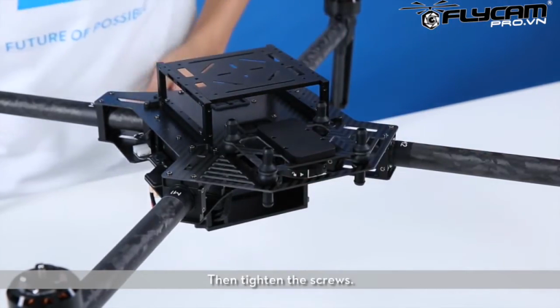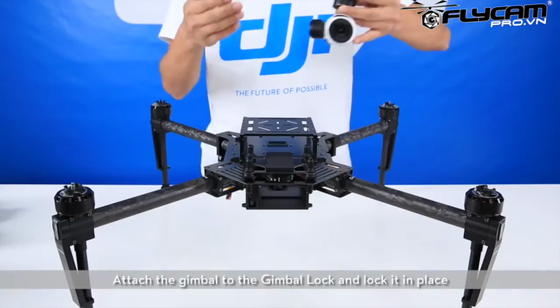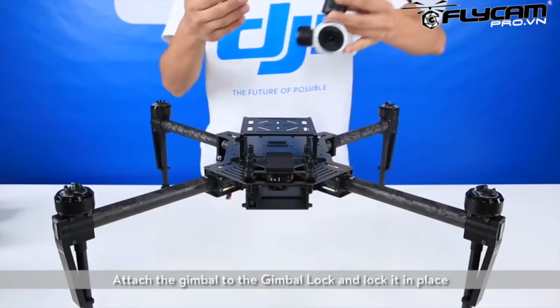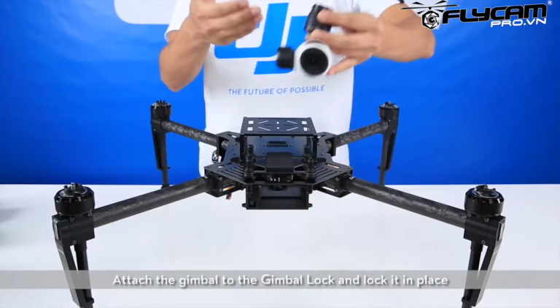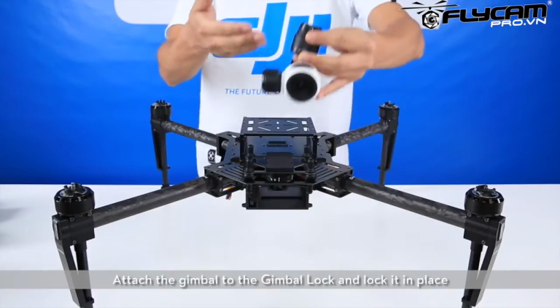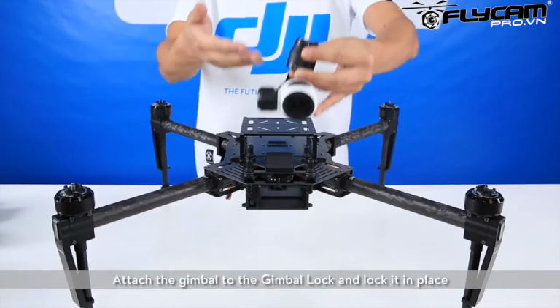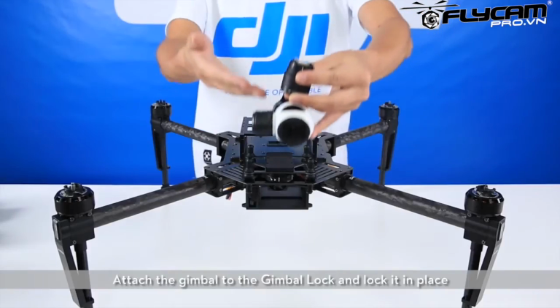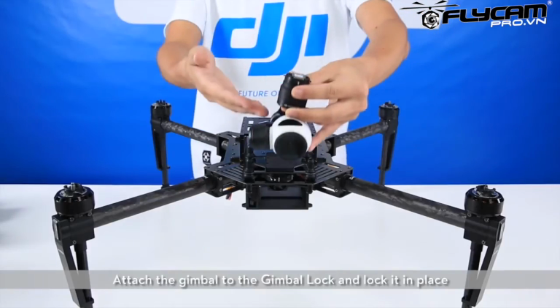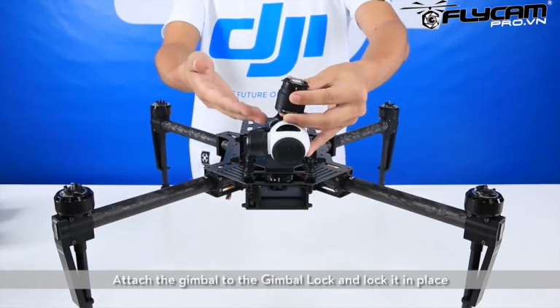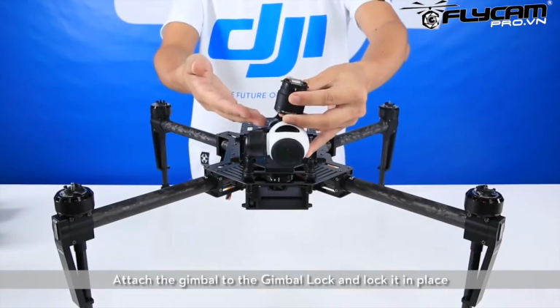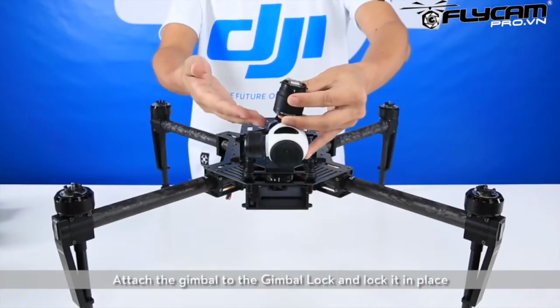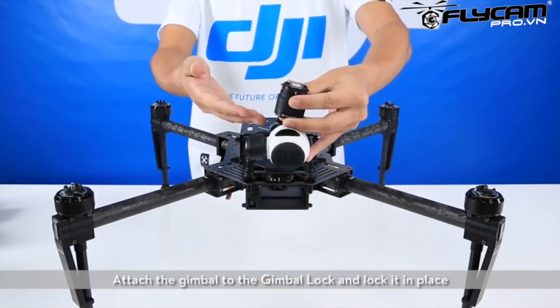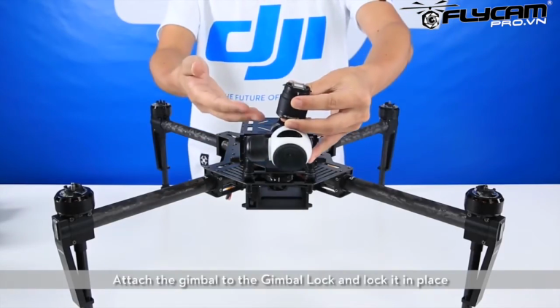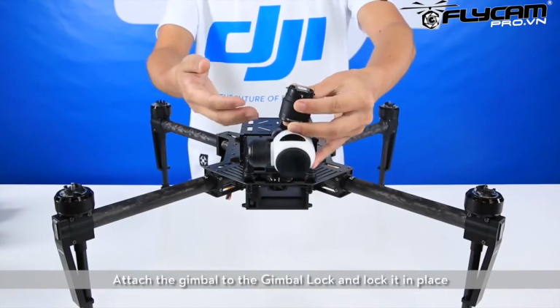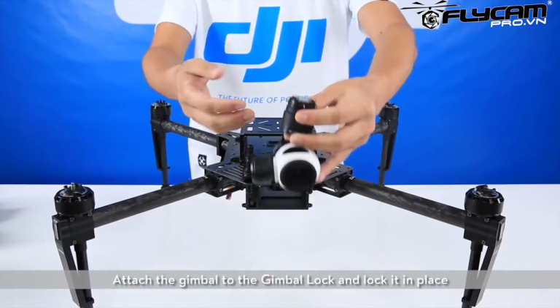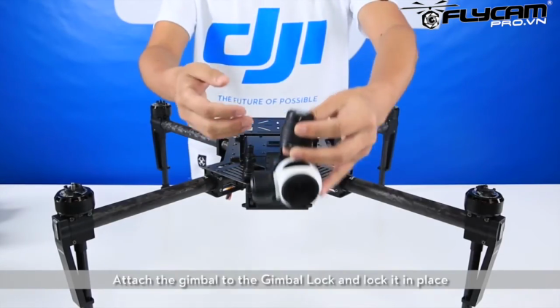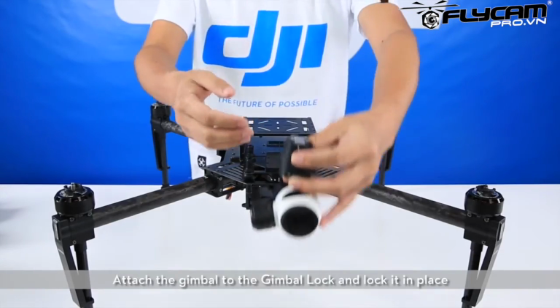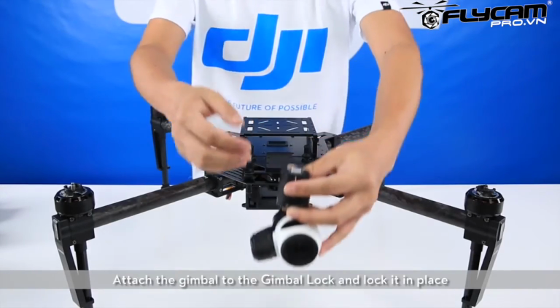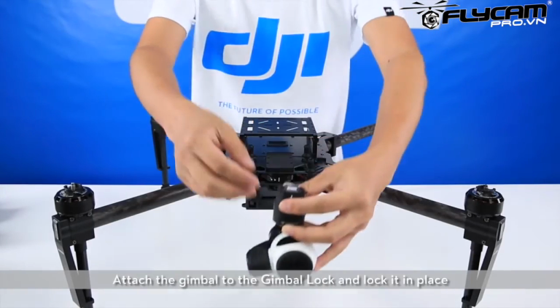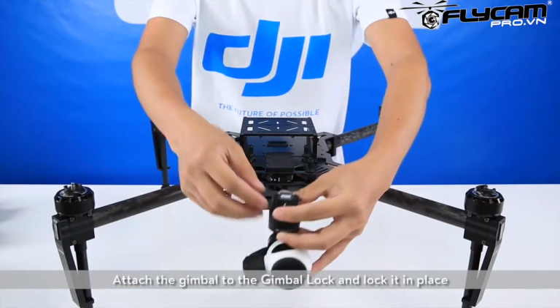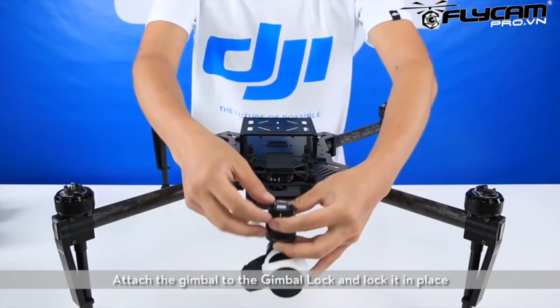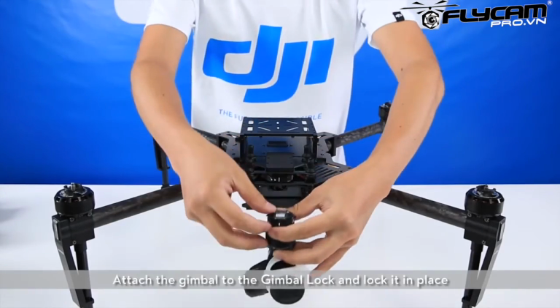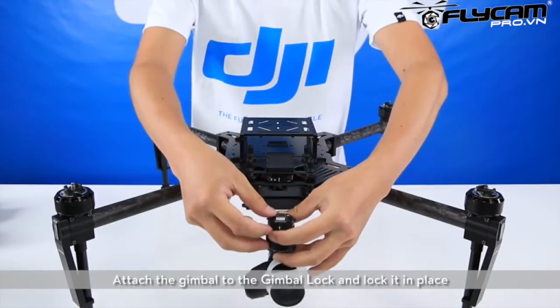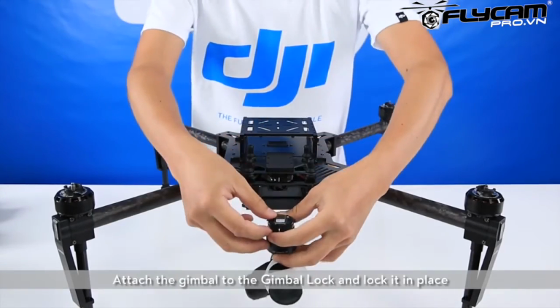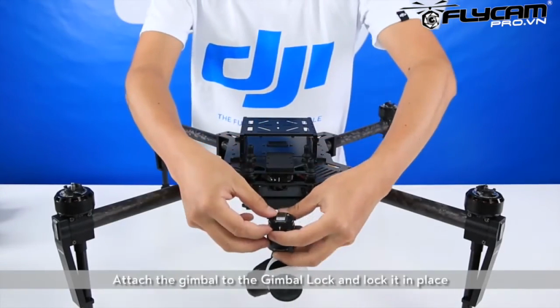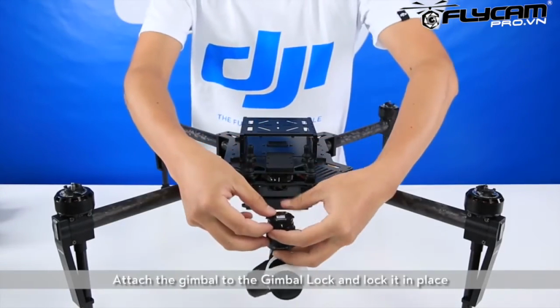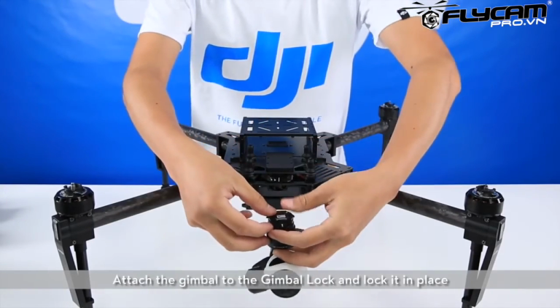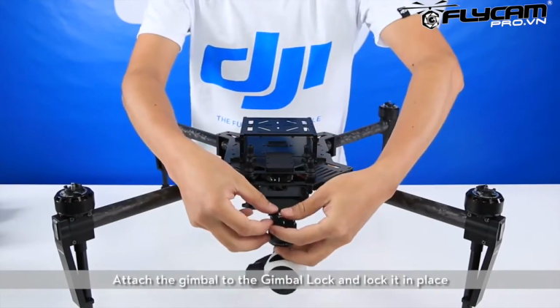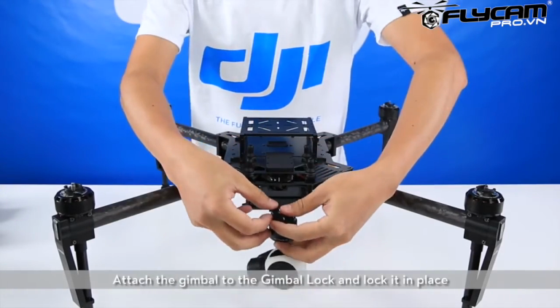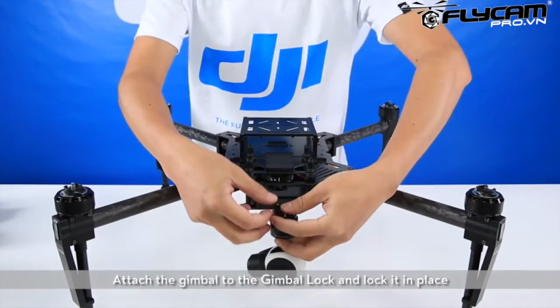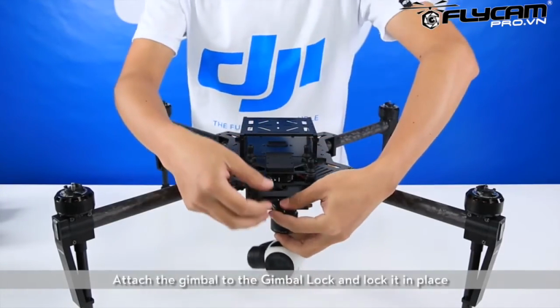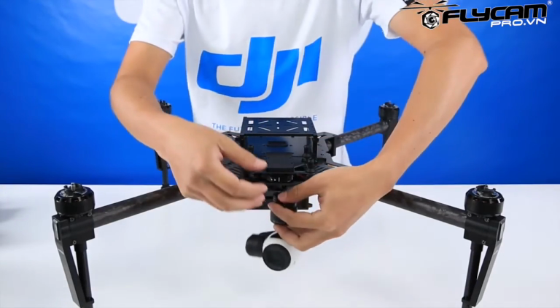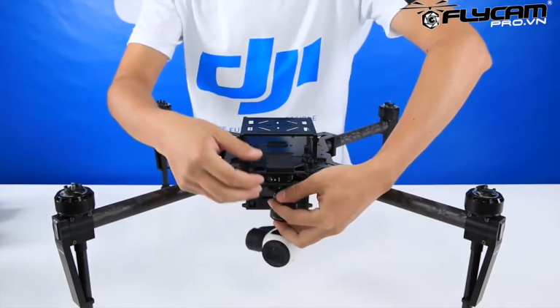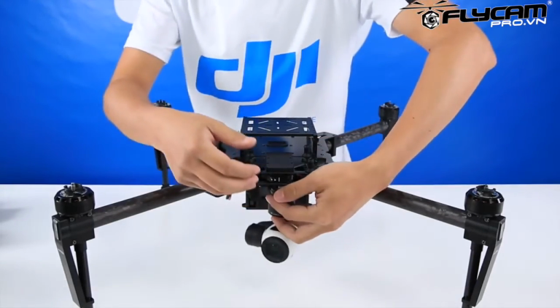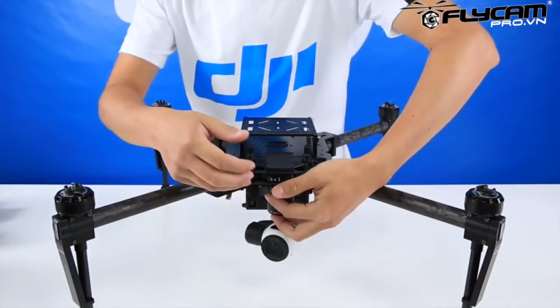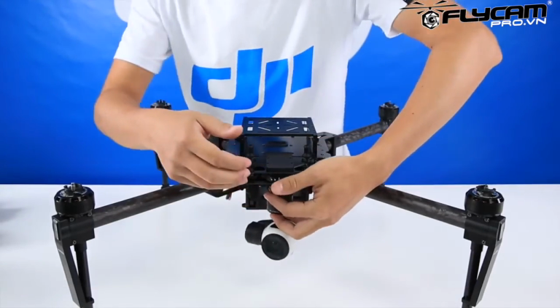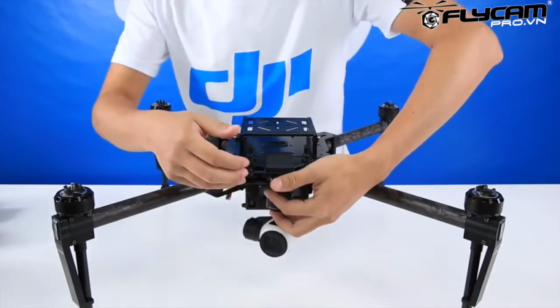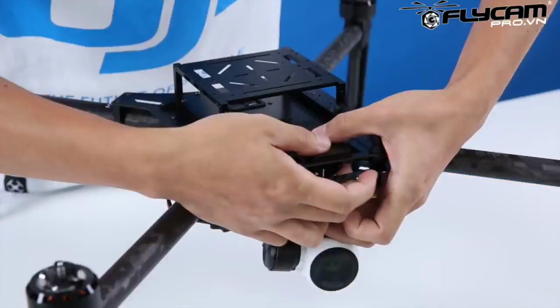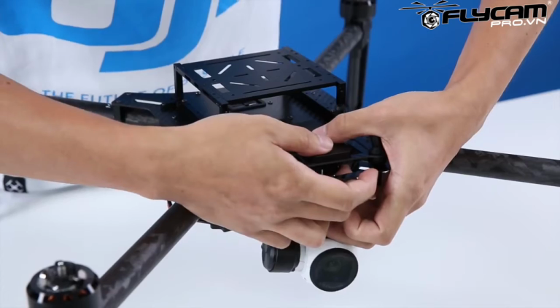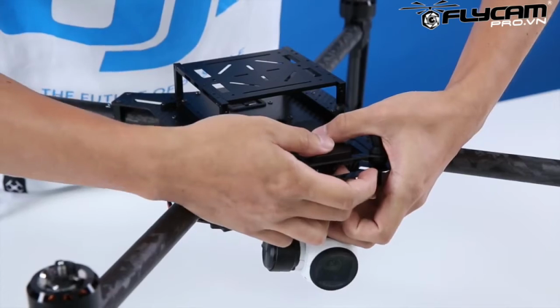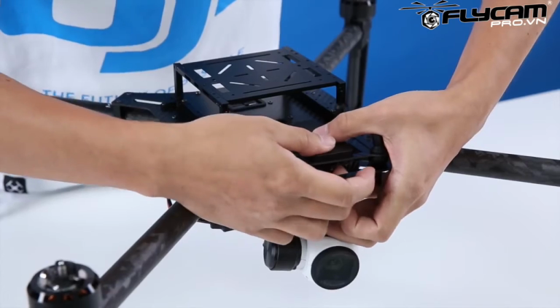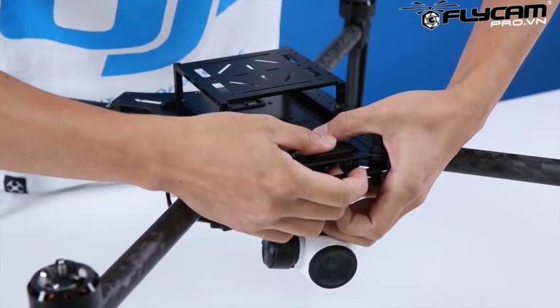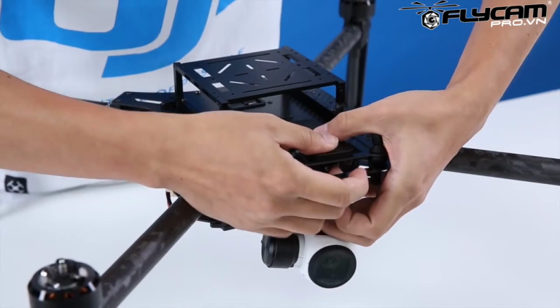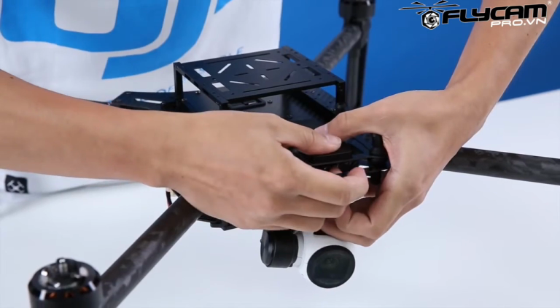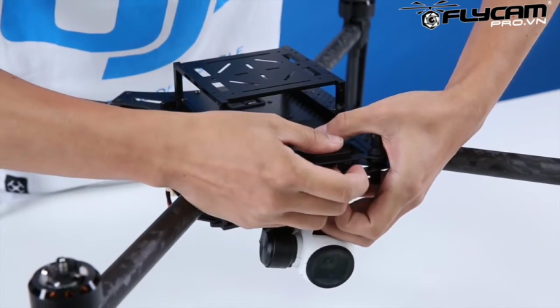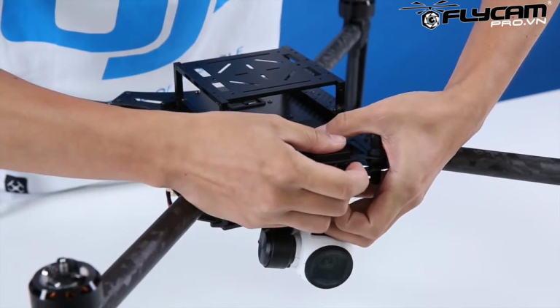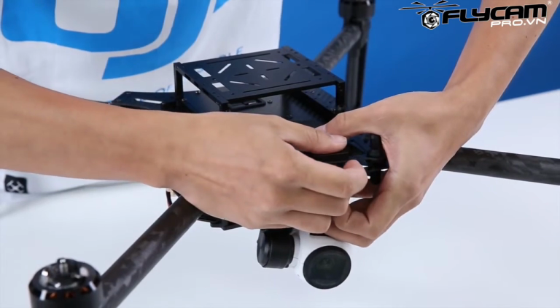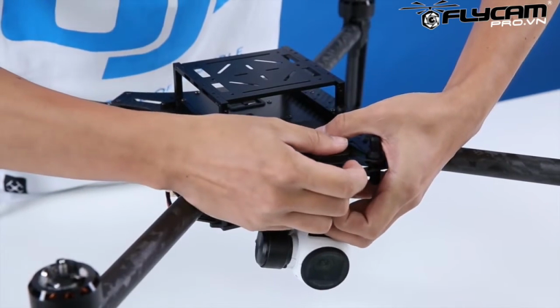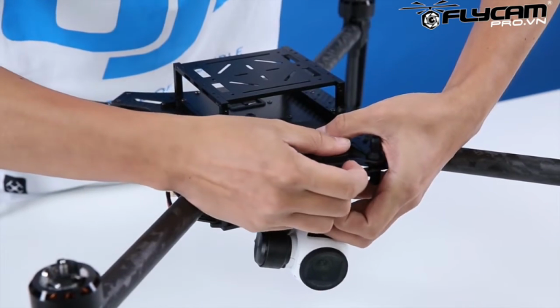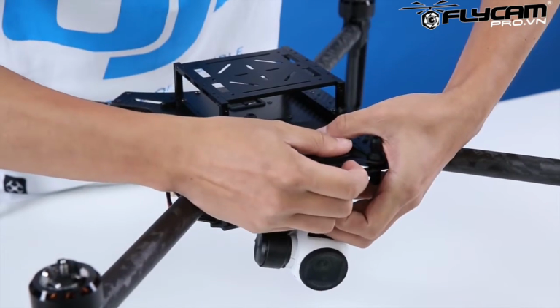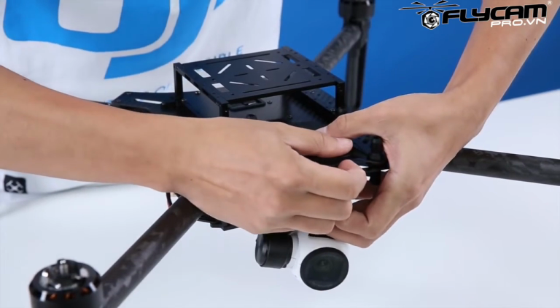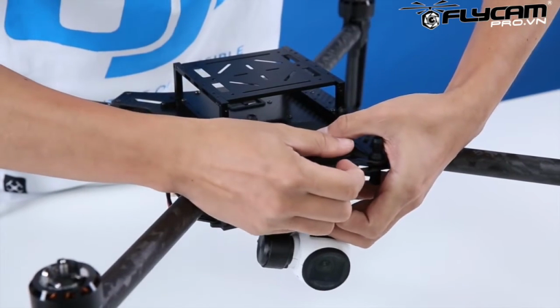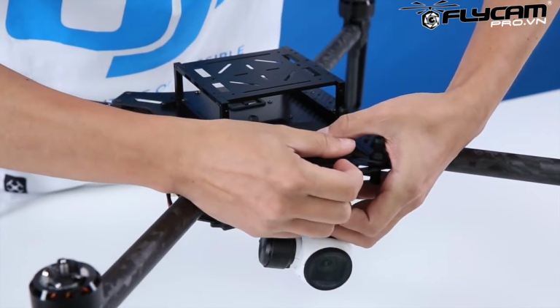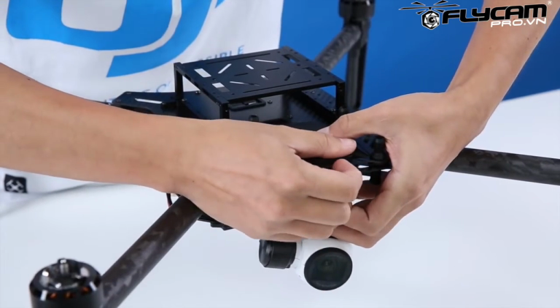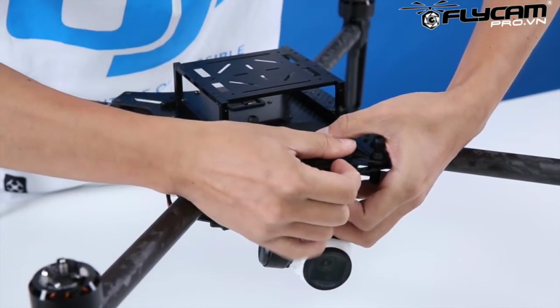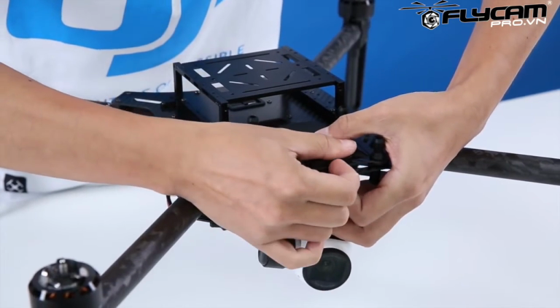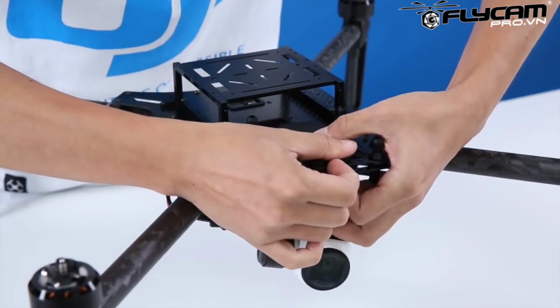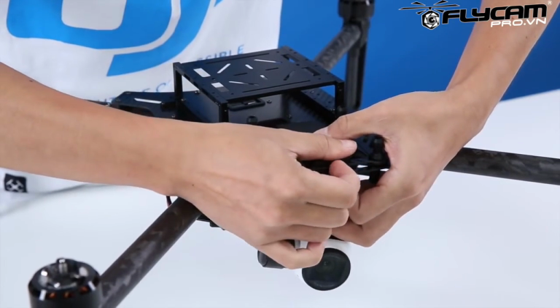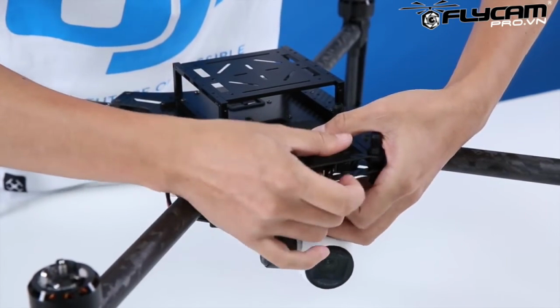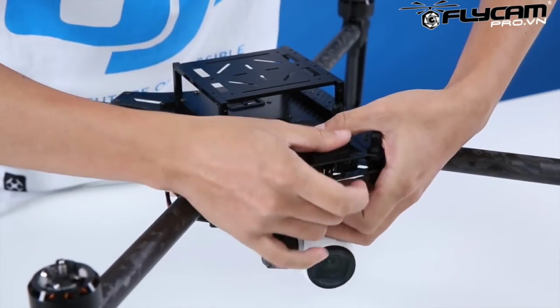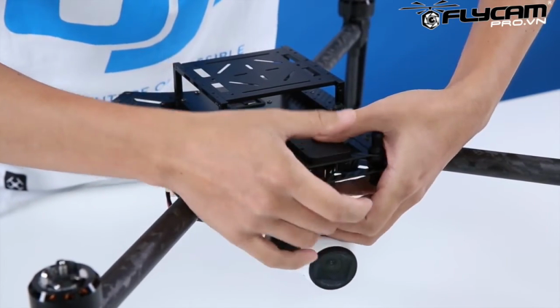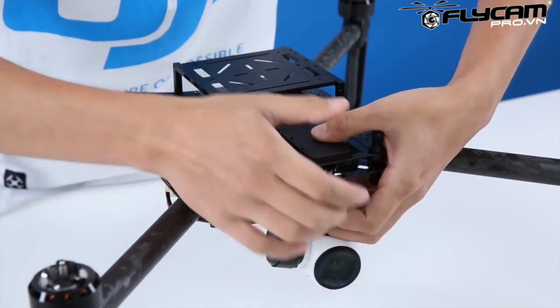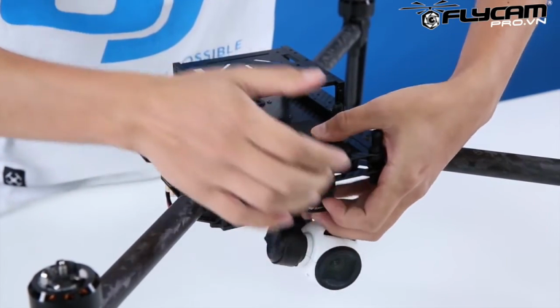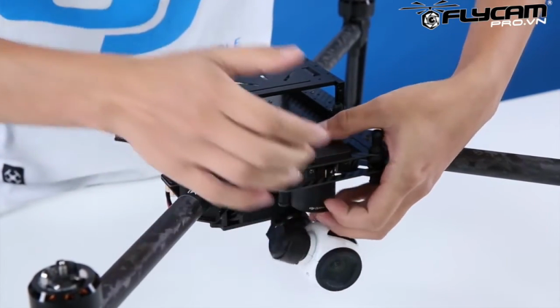Attach the gimbal lock to the underside of the gimbal mounting plate, then tighten the screws. Attach the gimbal to the gimbal lock and lock it in place.